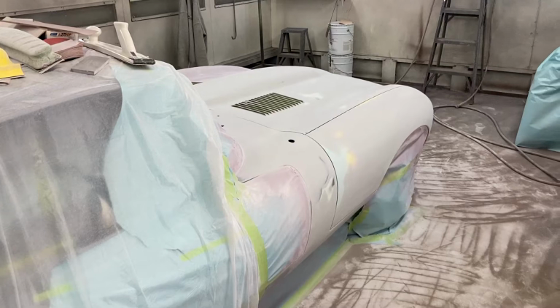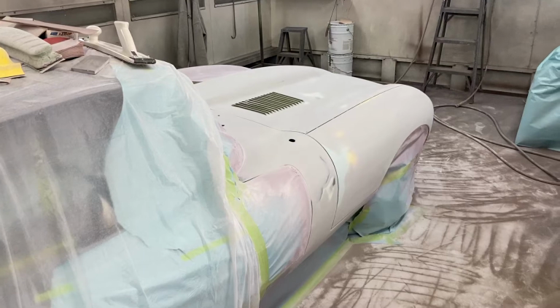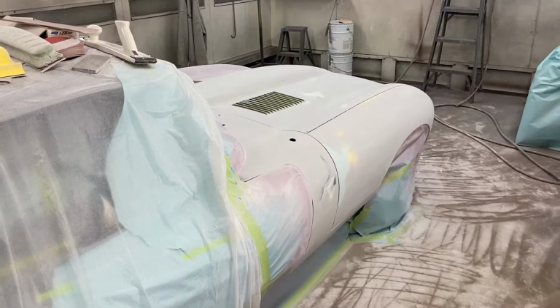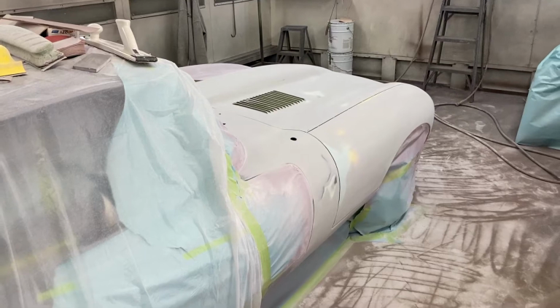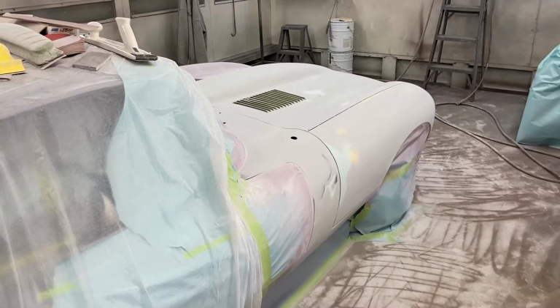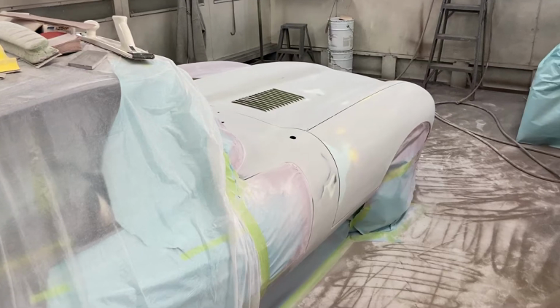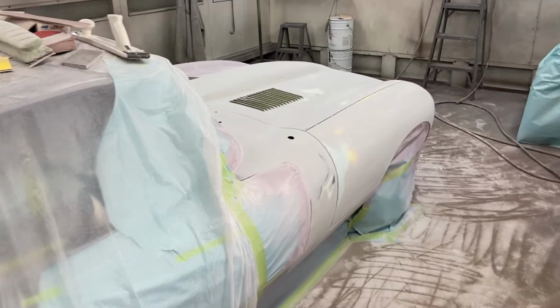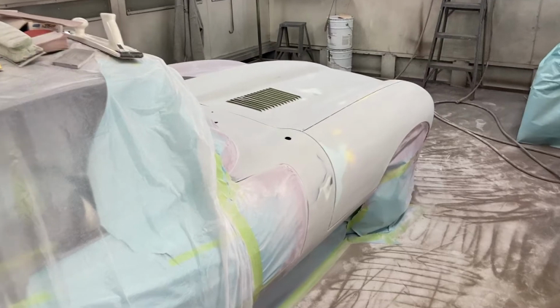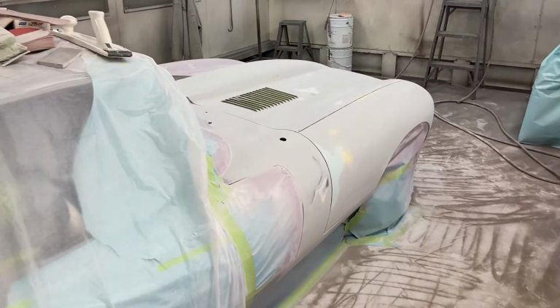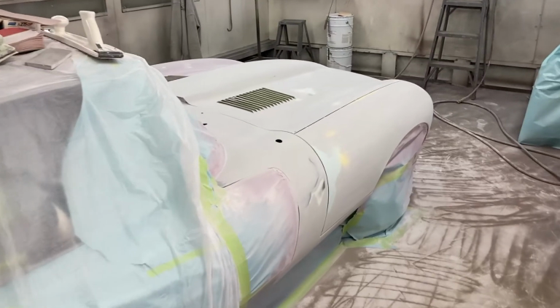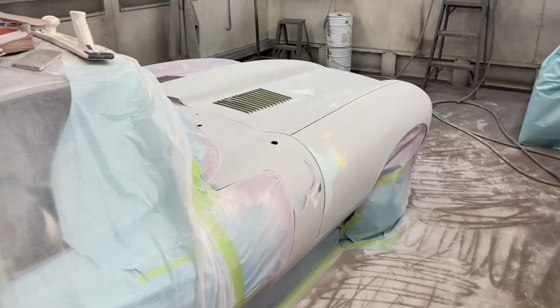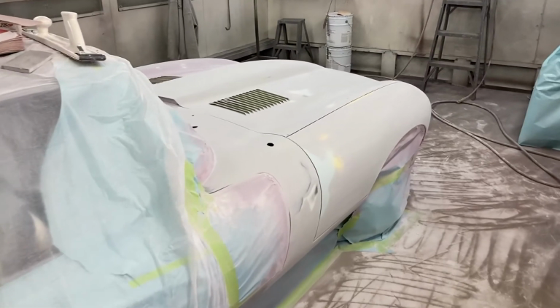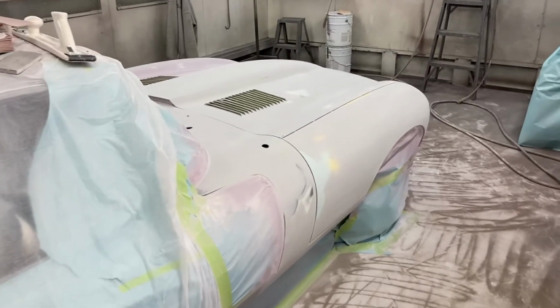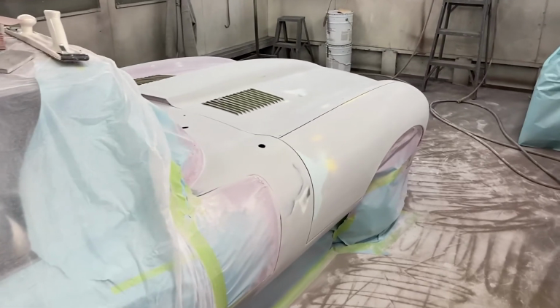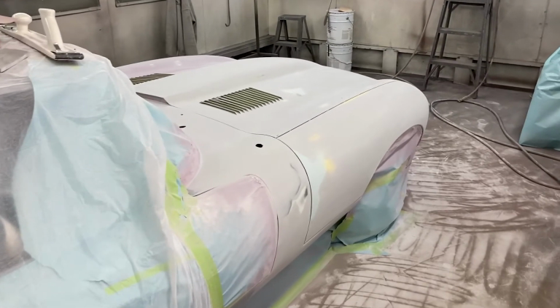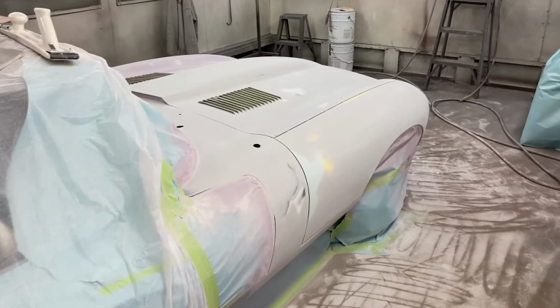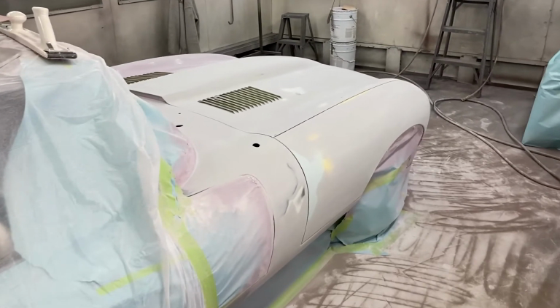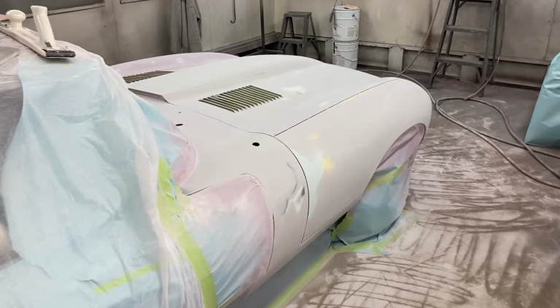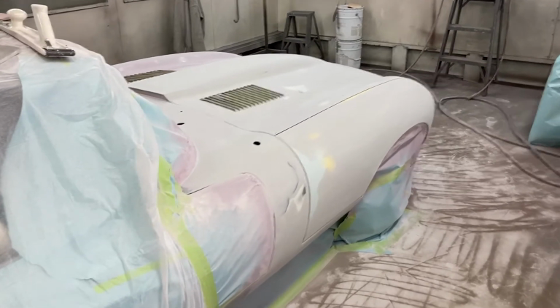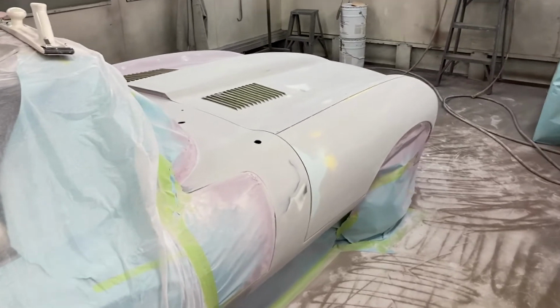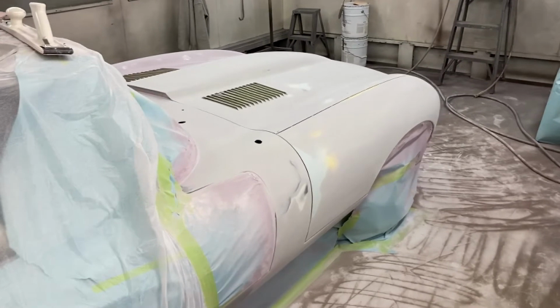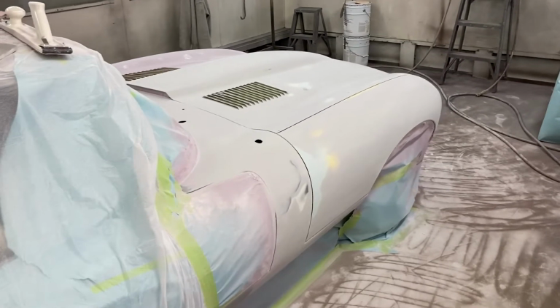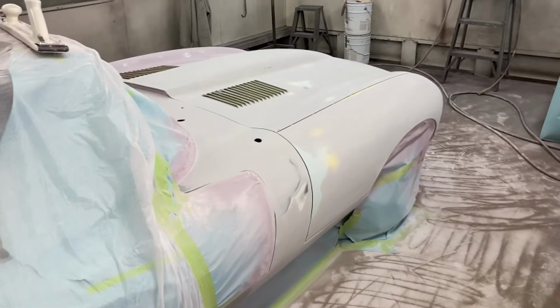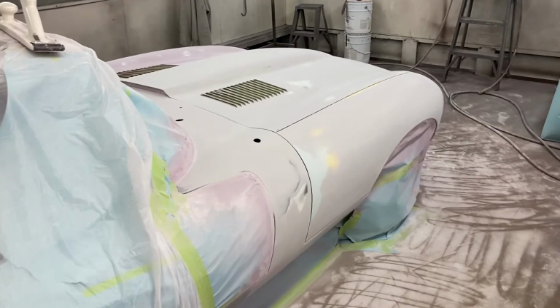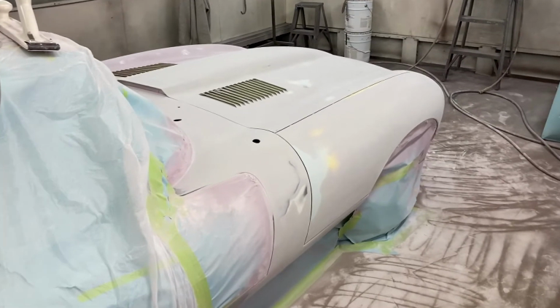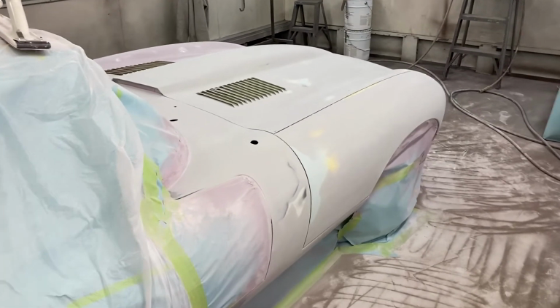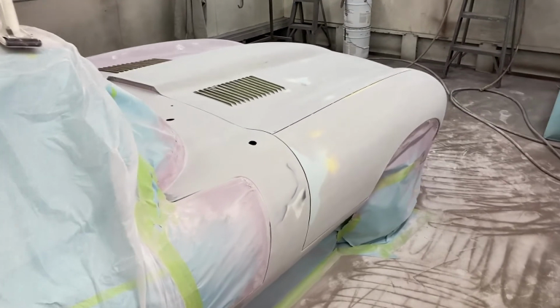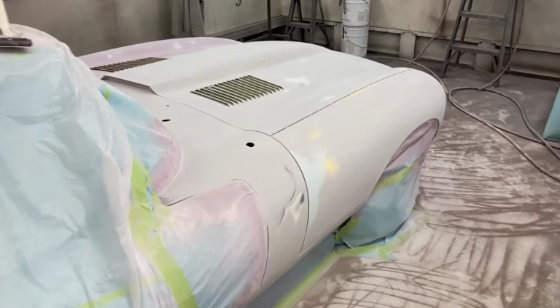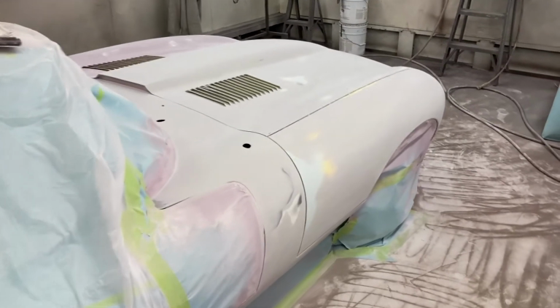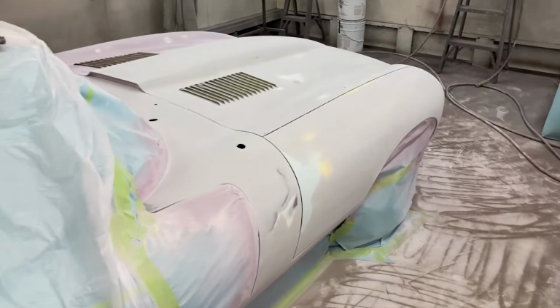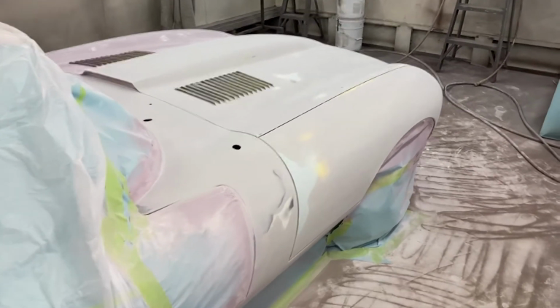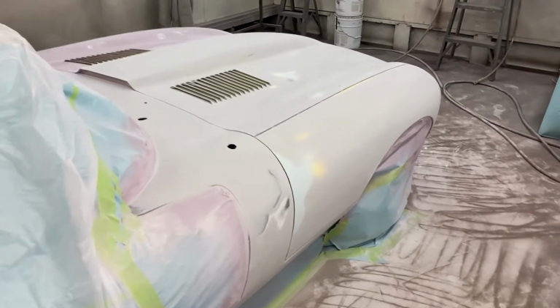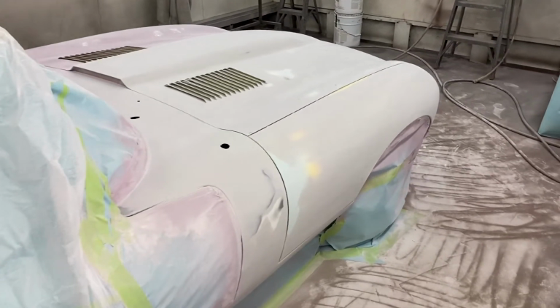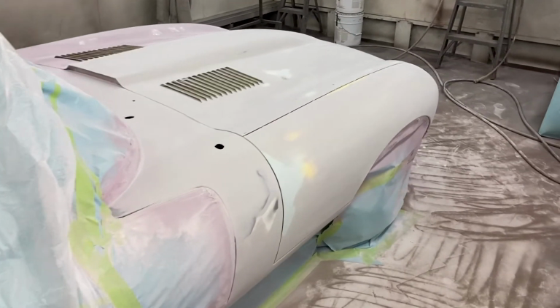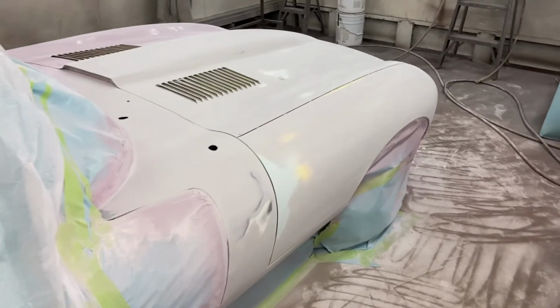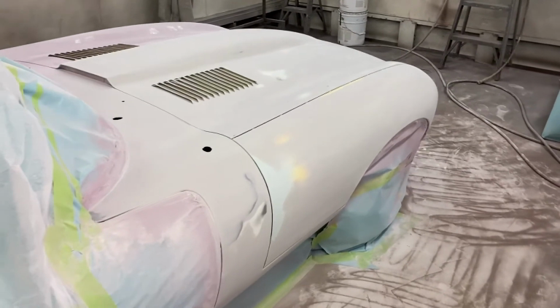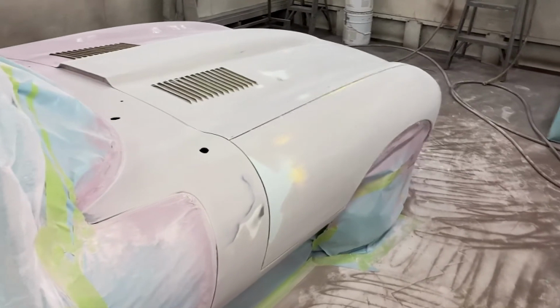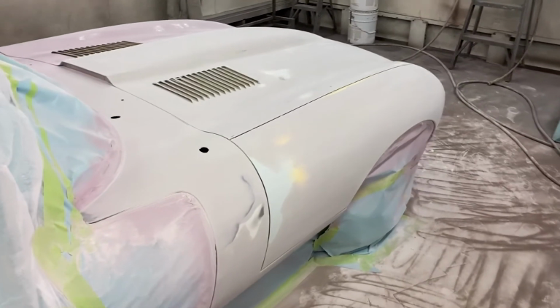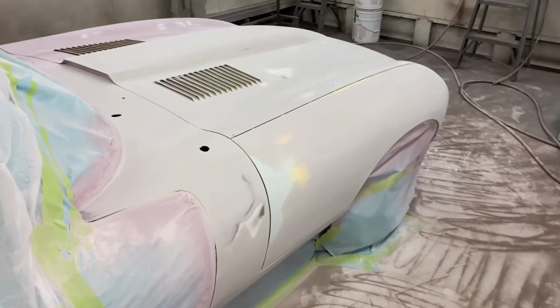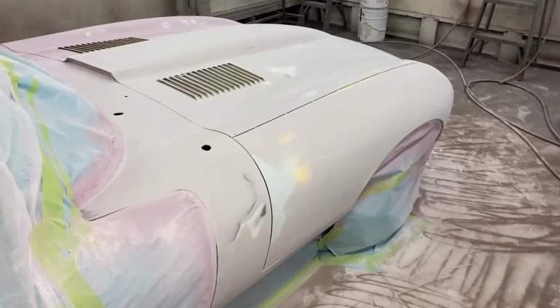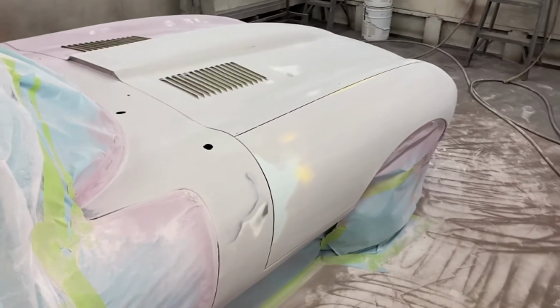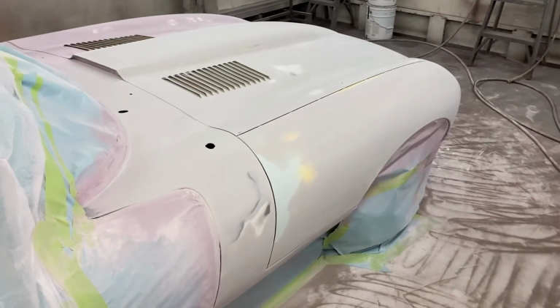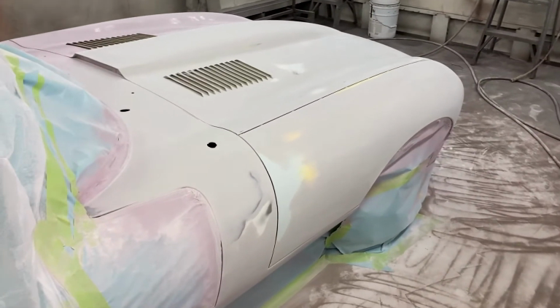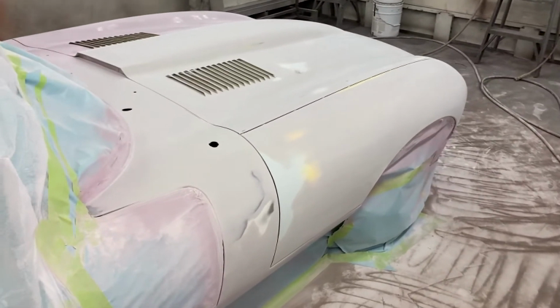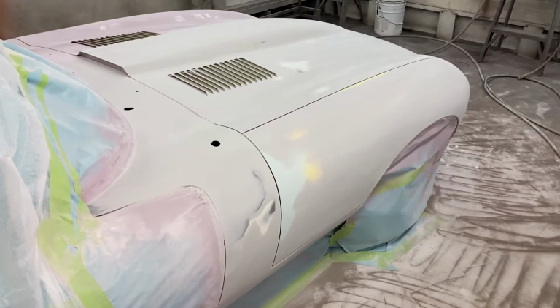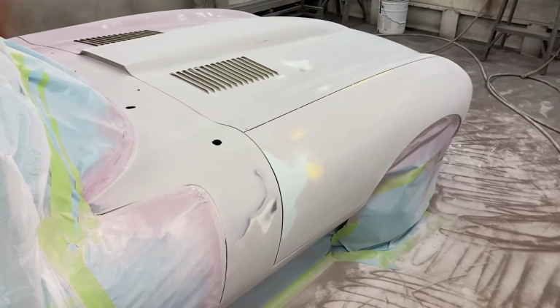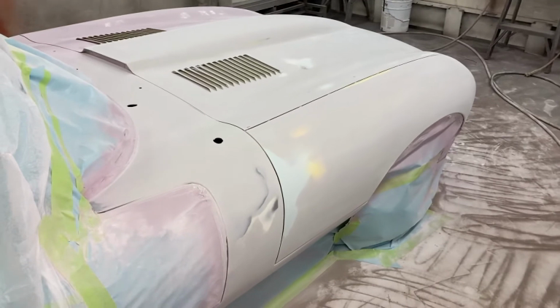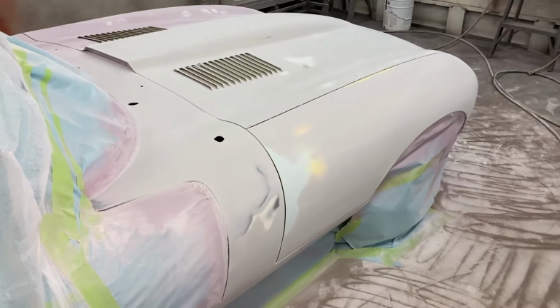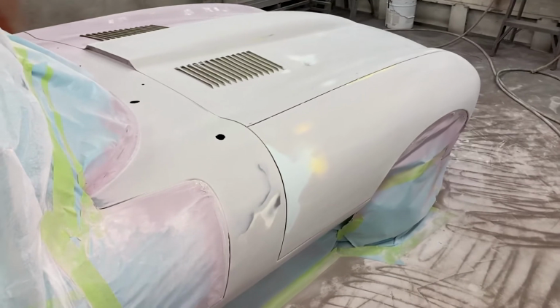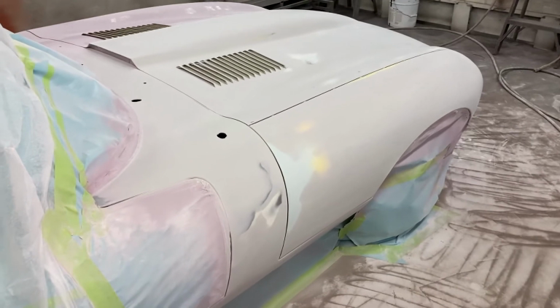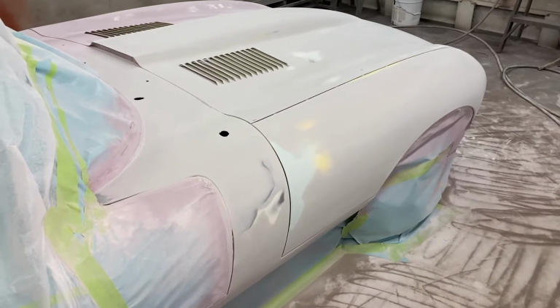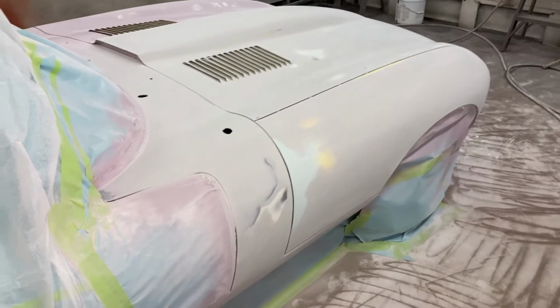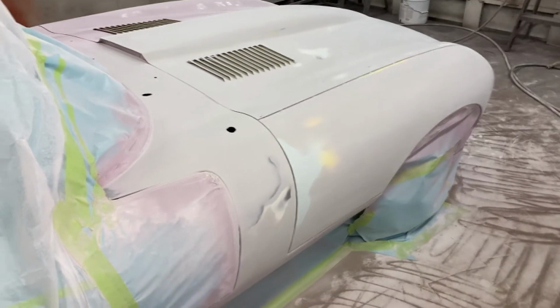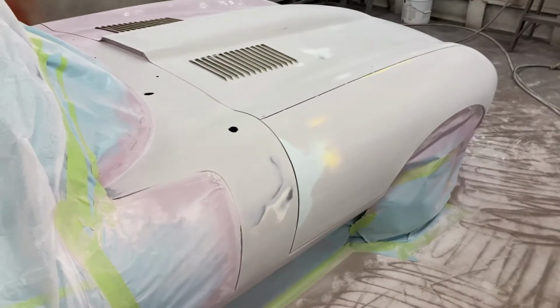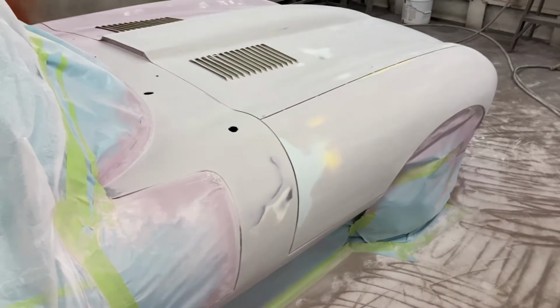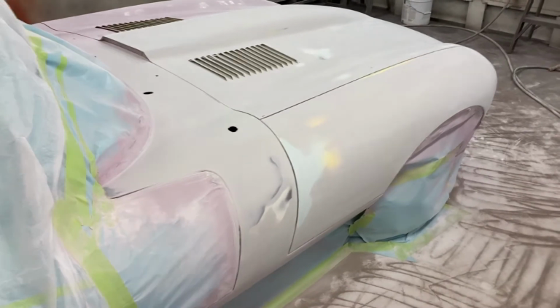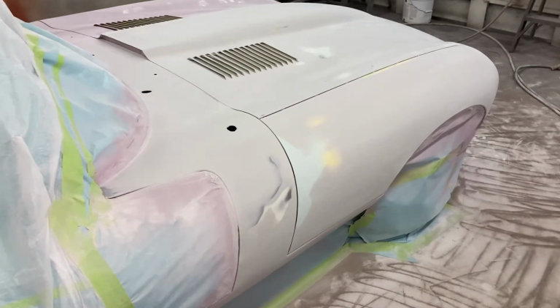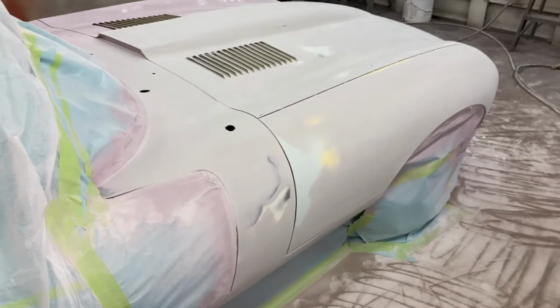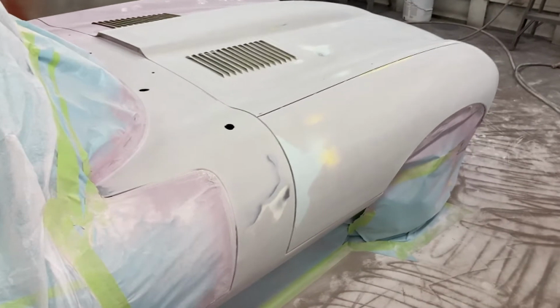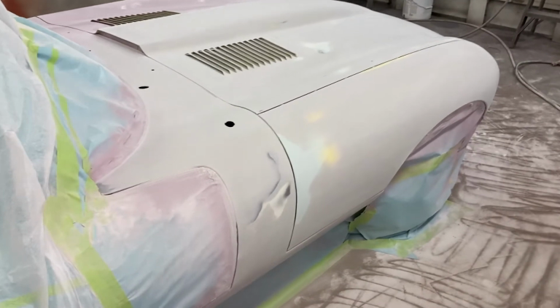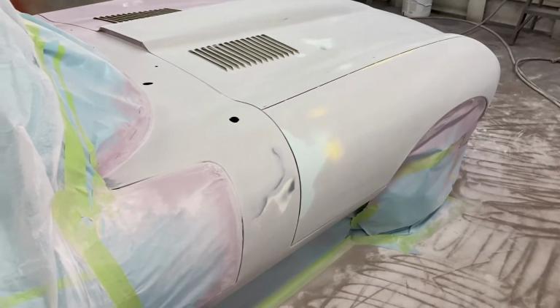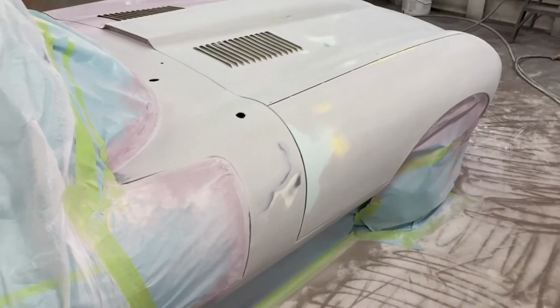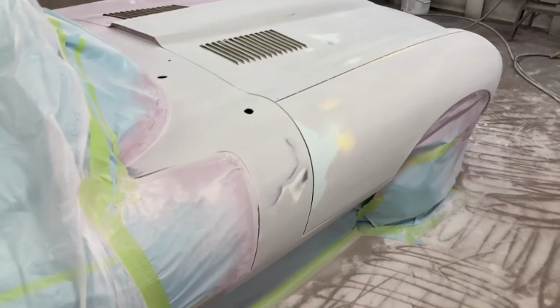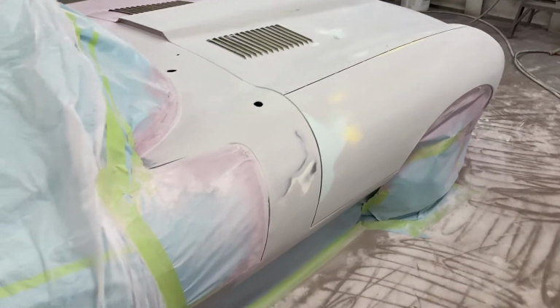Hi everybody, welcome back to Cars and Guitars. I got the Jeg in the booth here, it's all back together. Did all the body work on it, painted the underside of the hood.